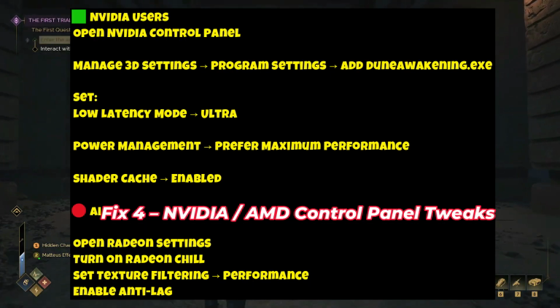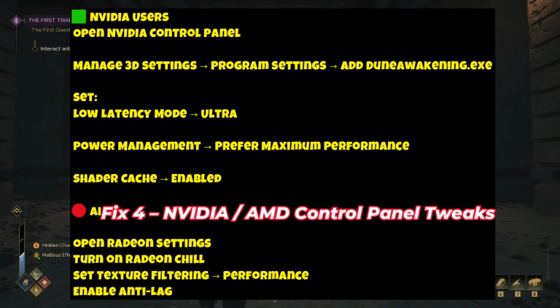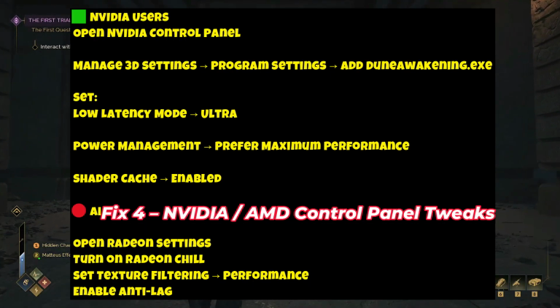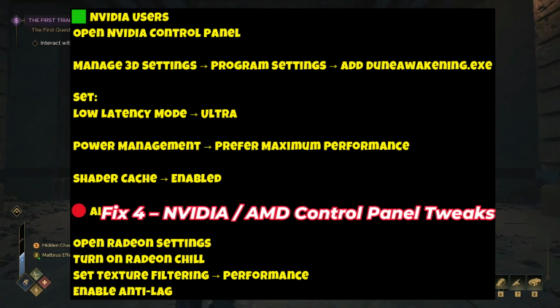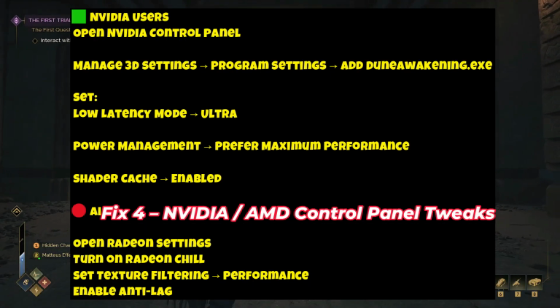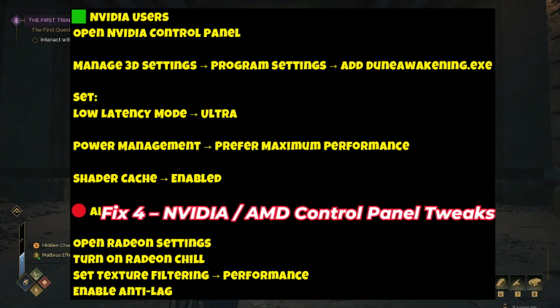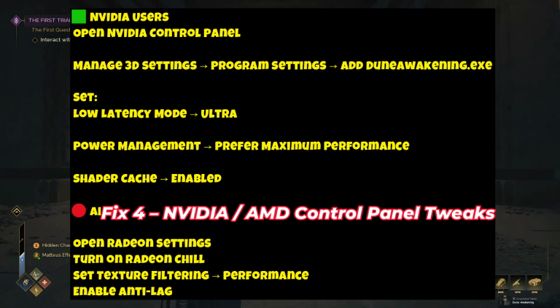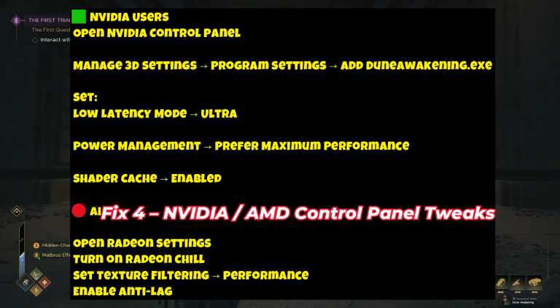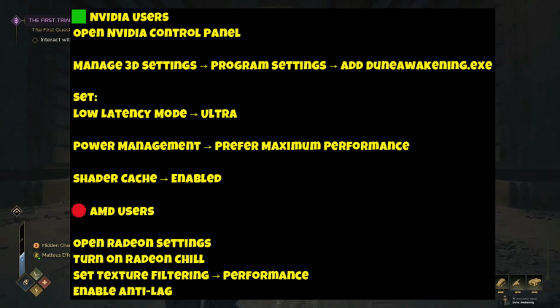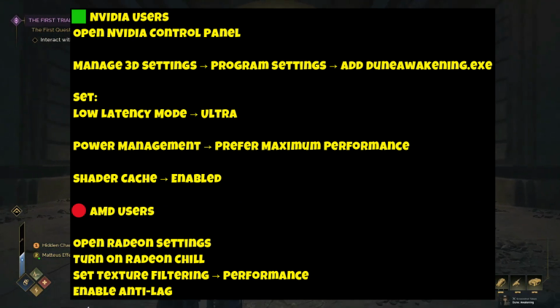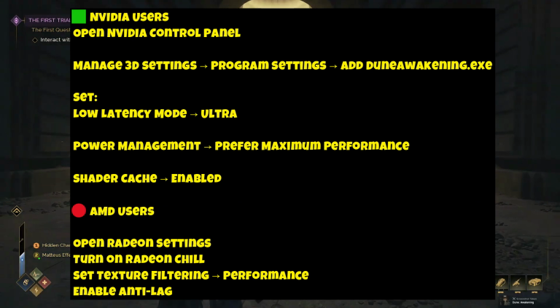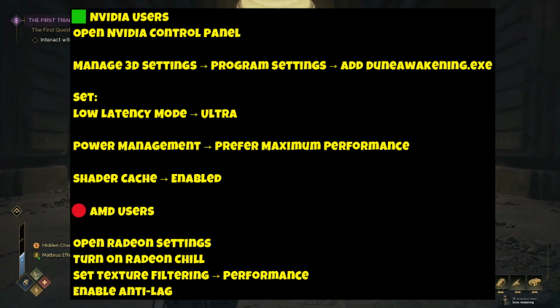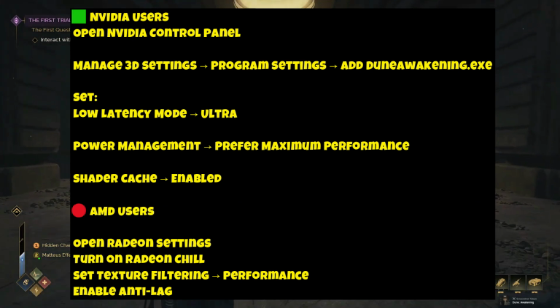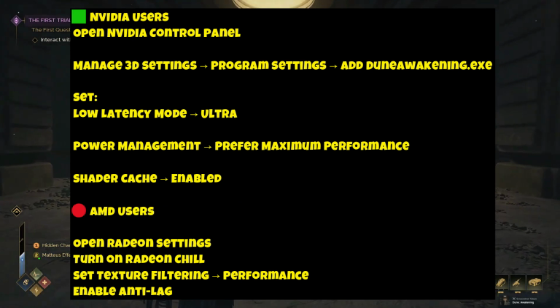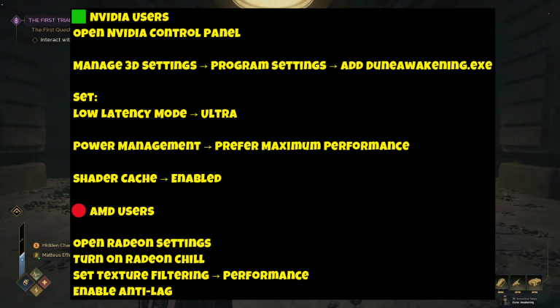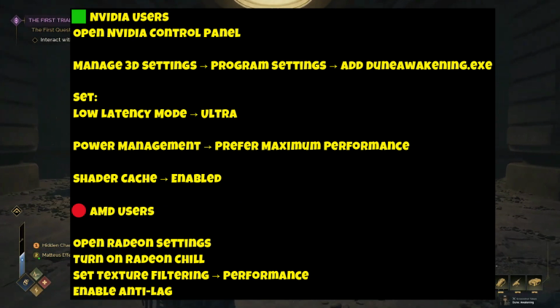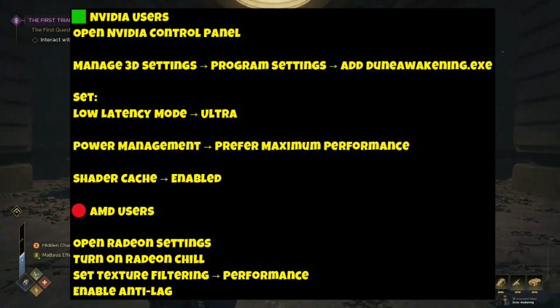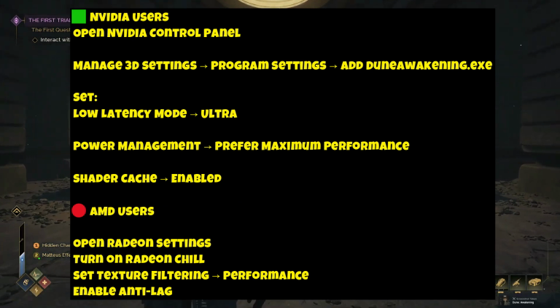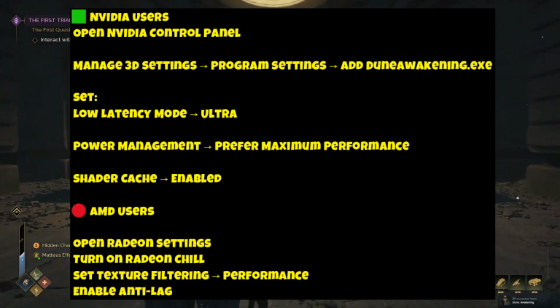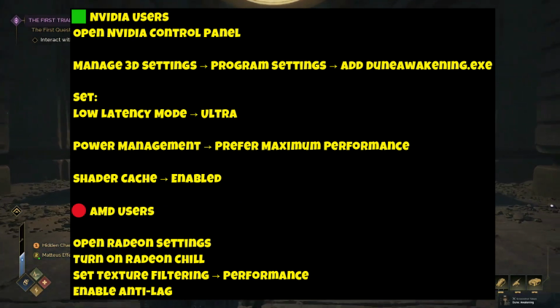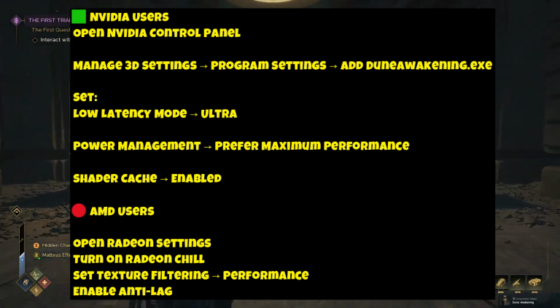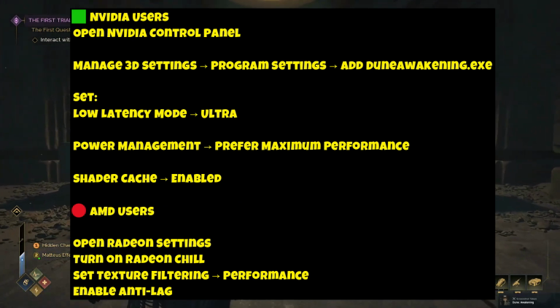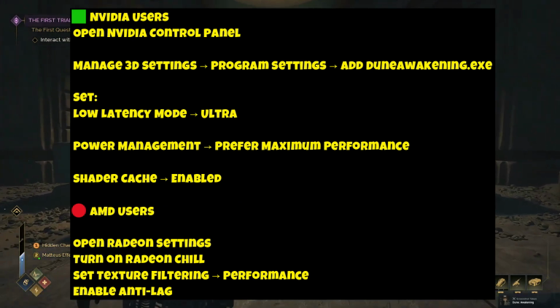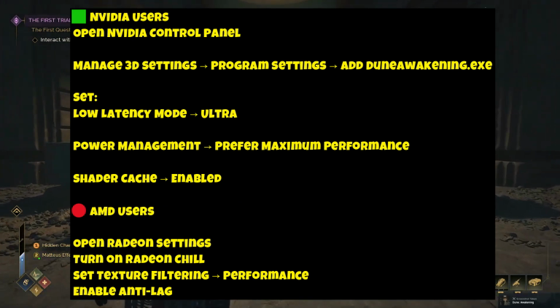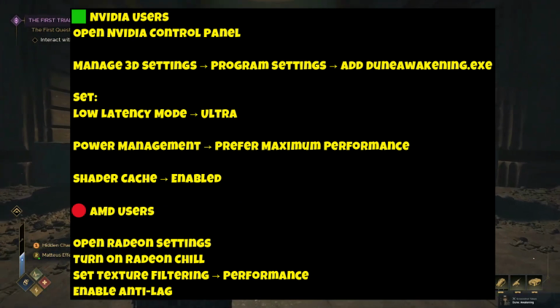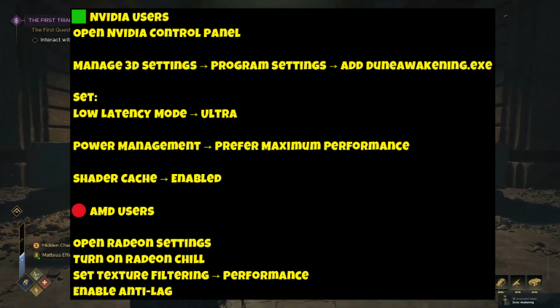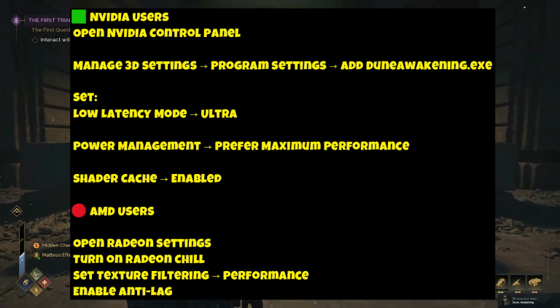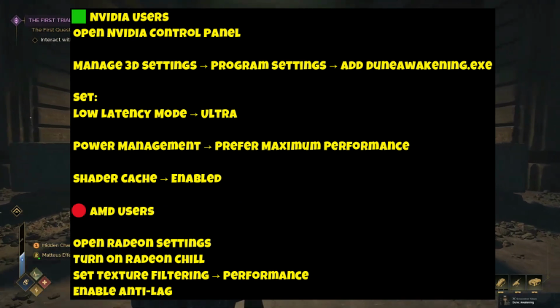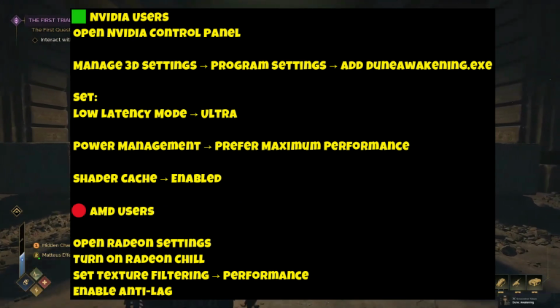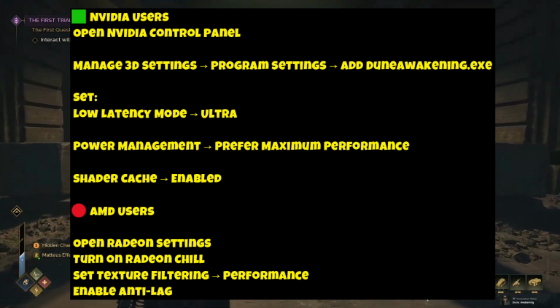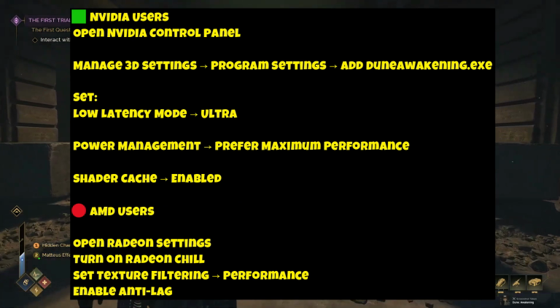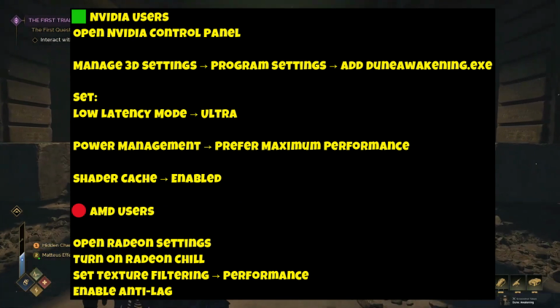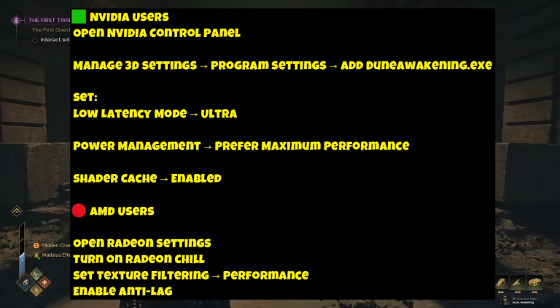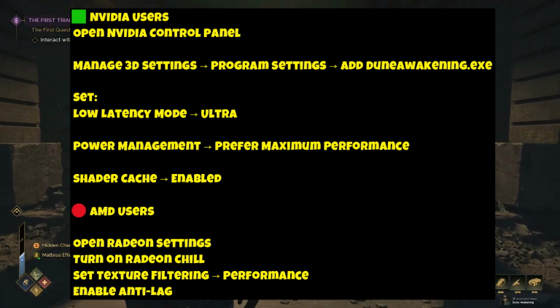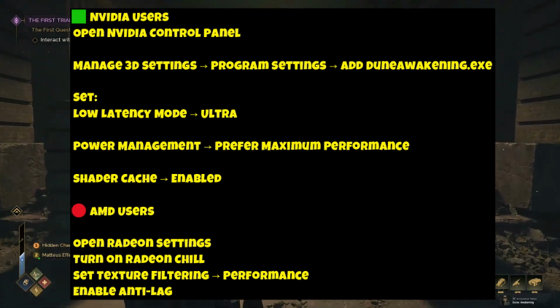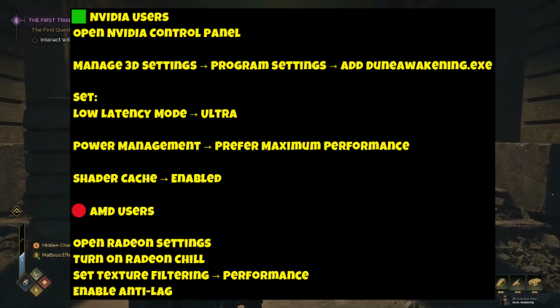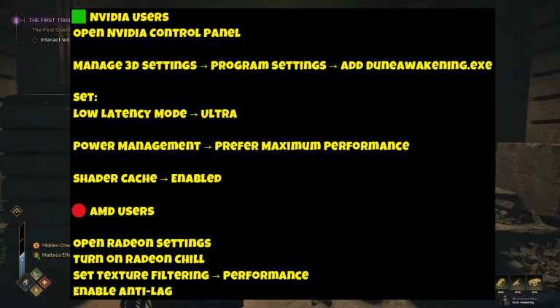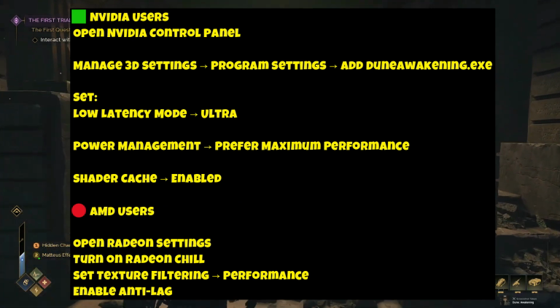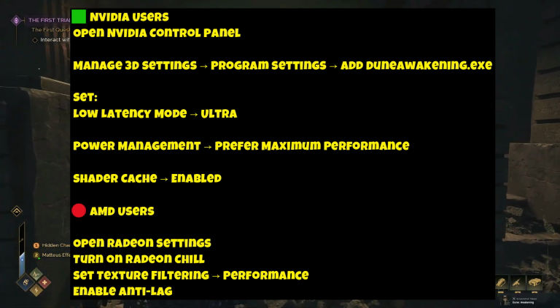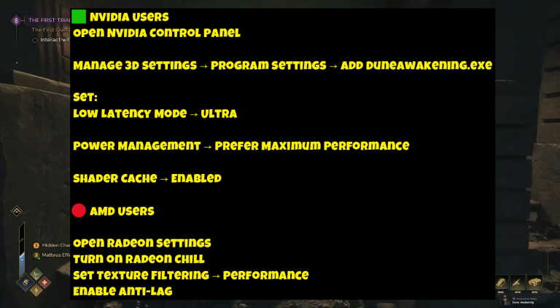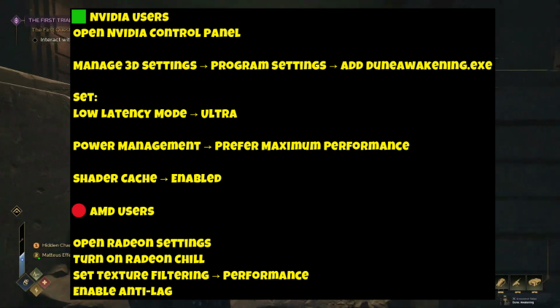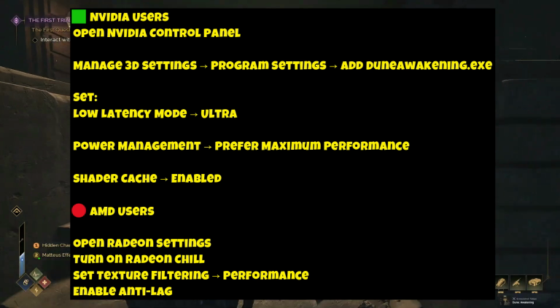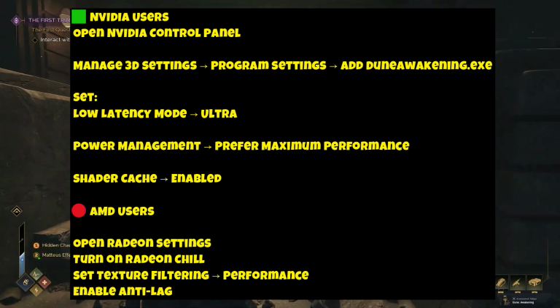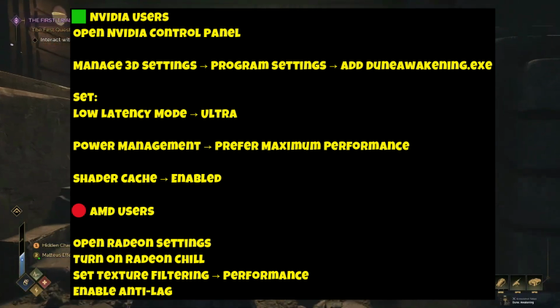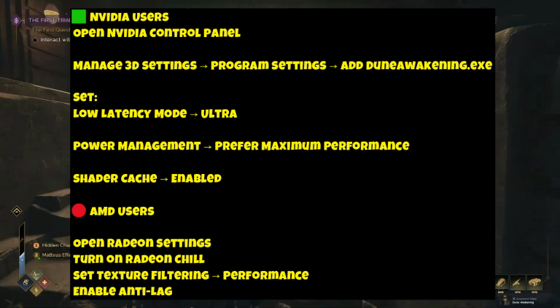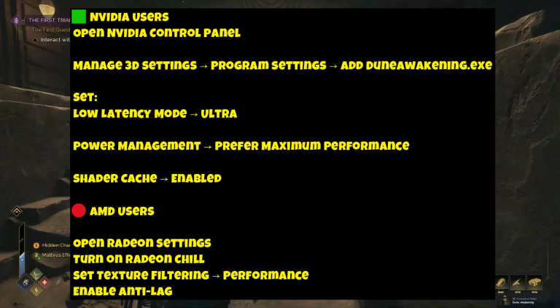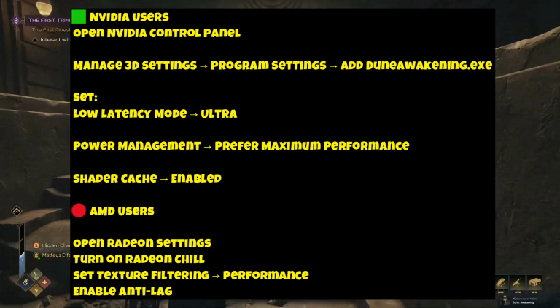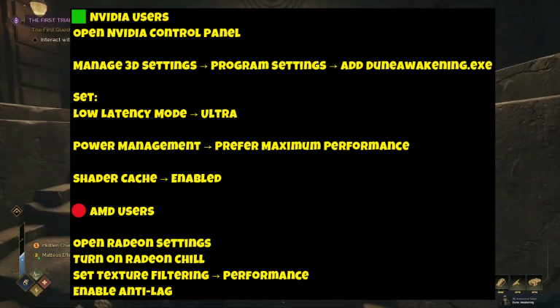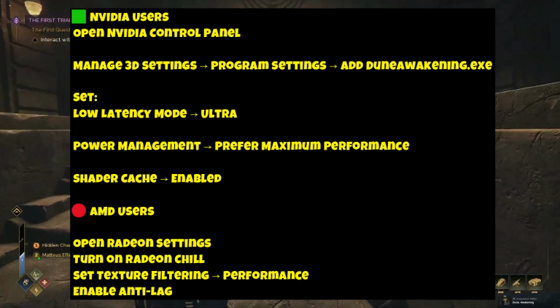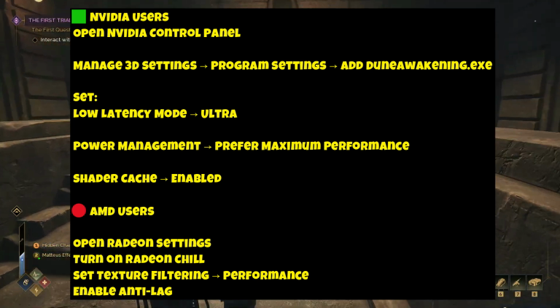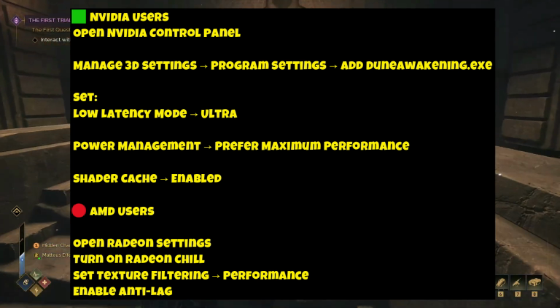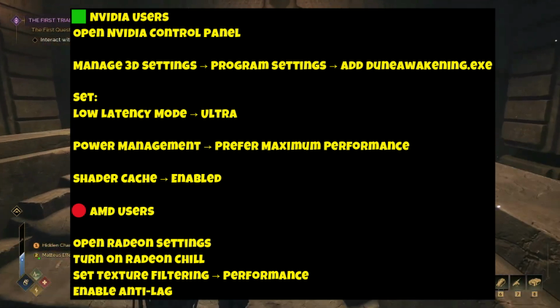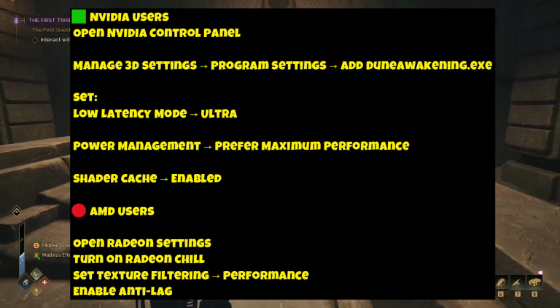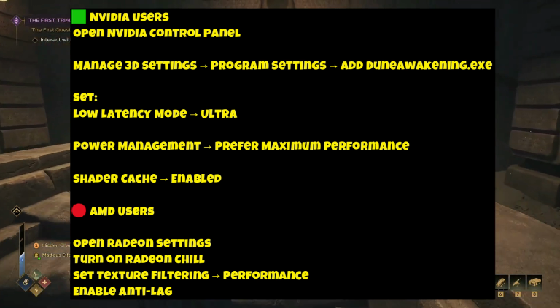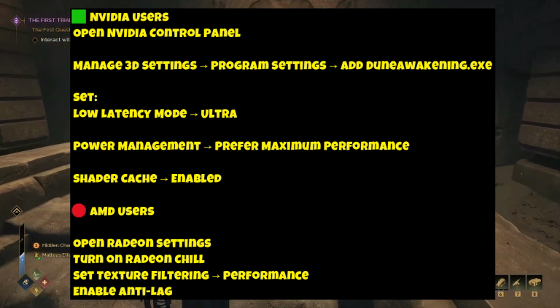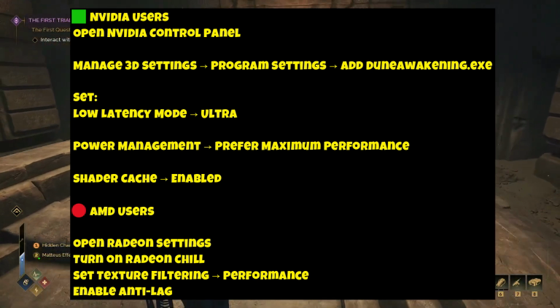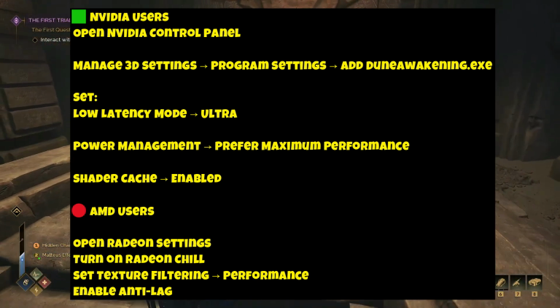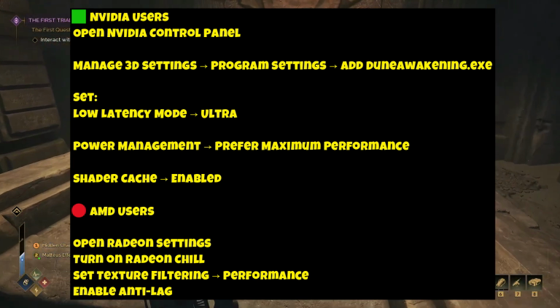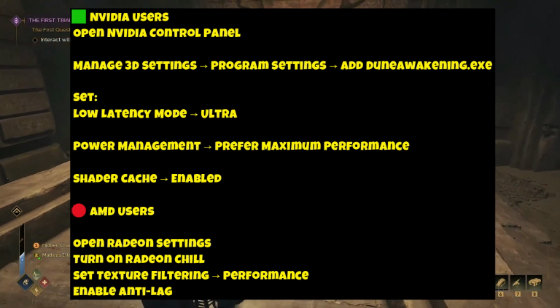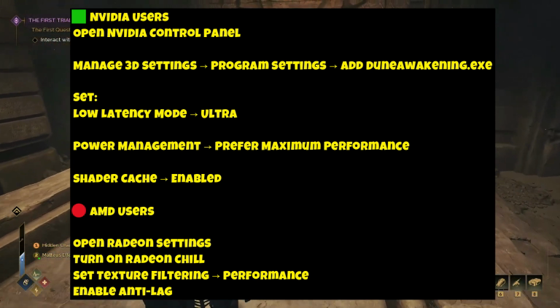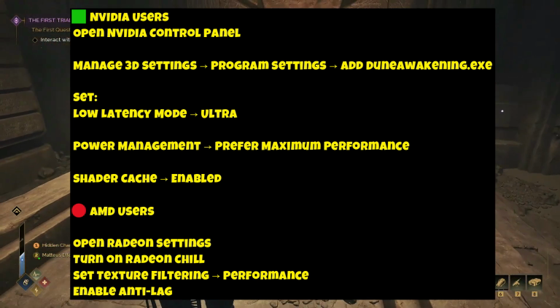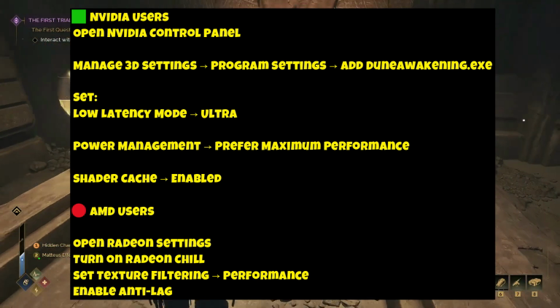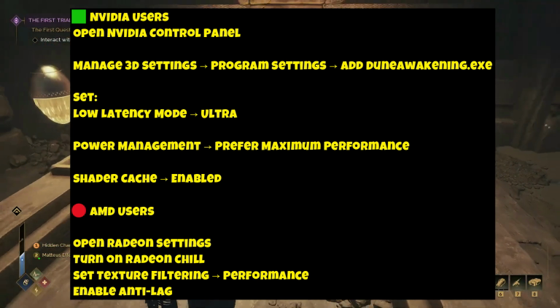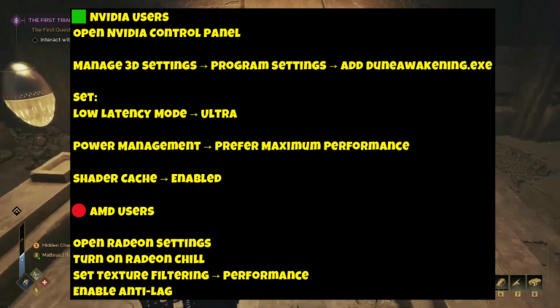Fix 4: Use your Nvidia or AMD control panel to squeeze out extra FPS through GPU-specific tweaks.